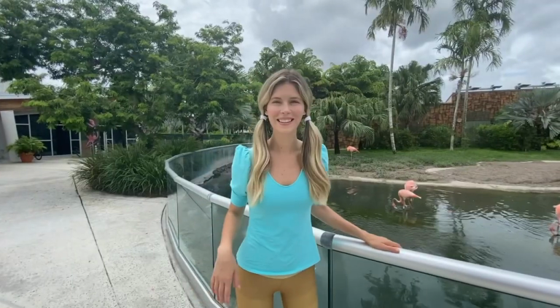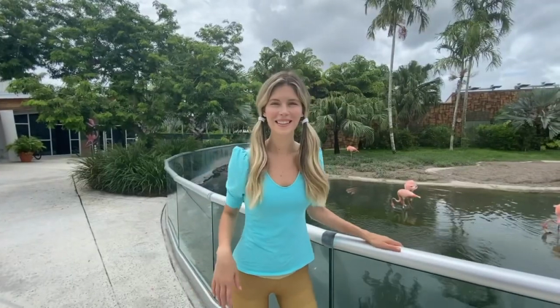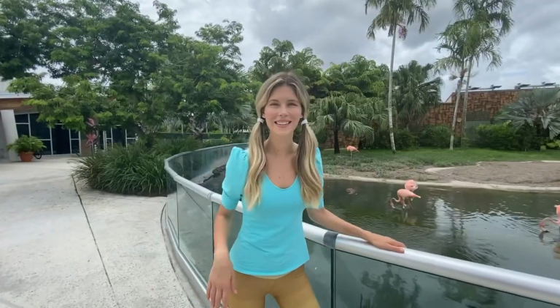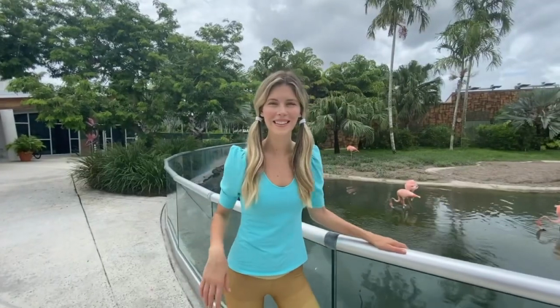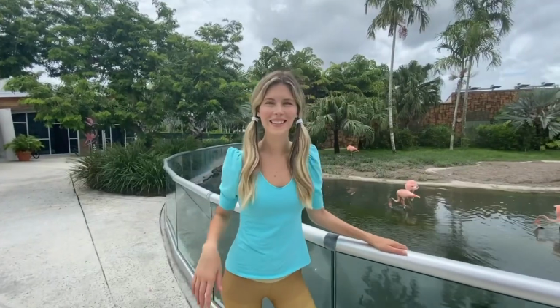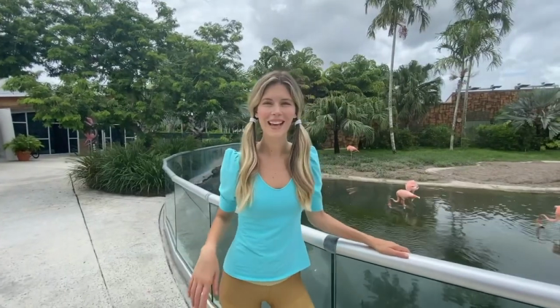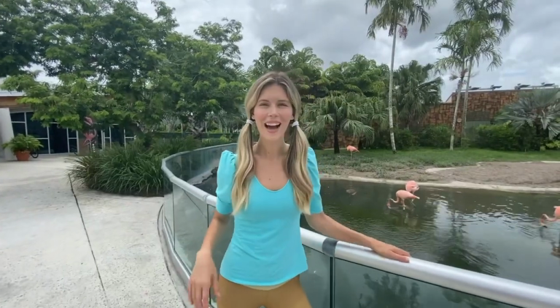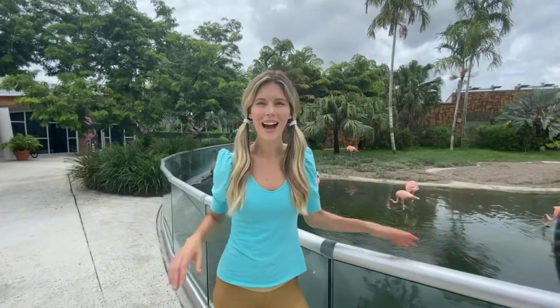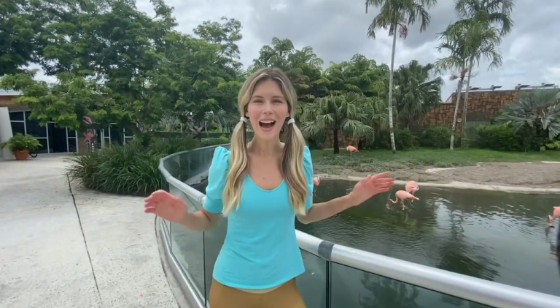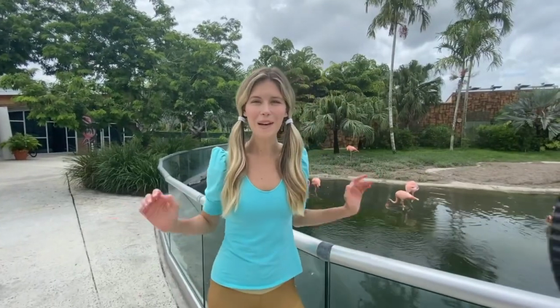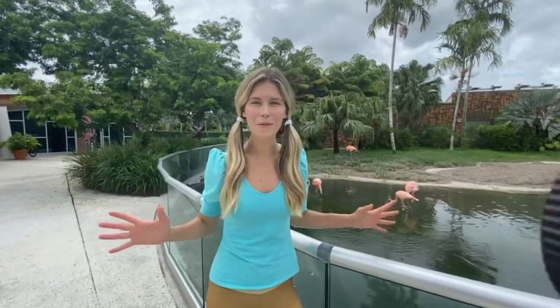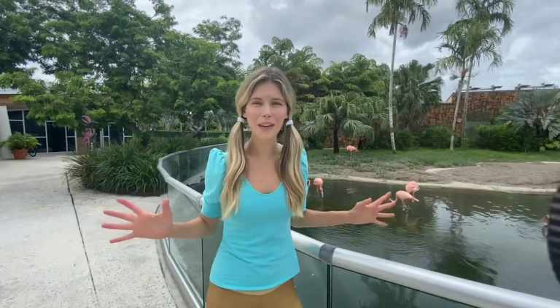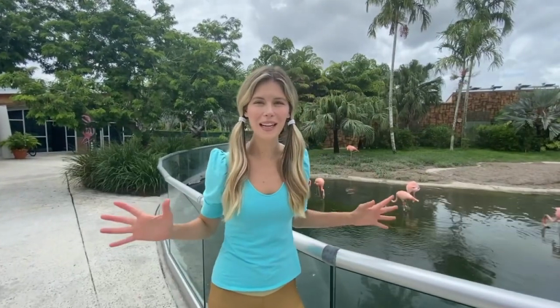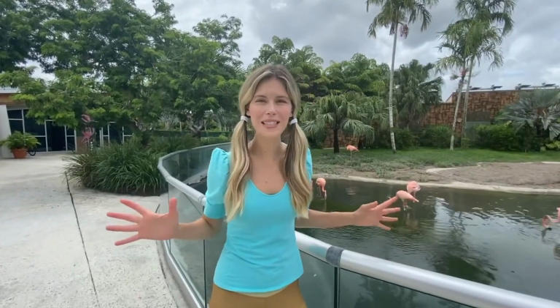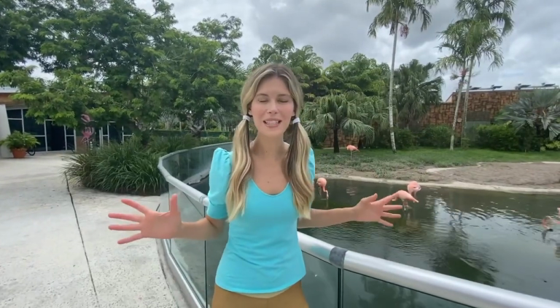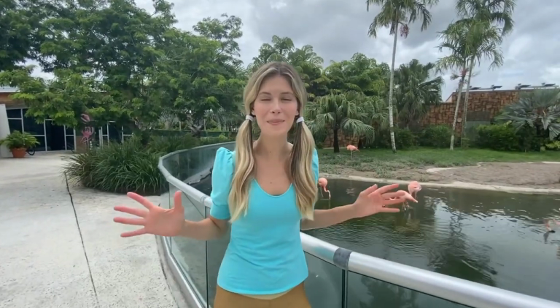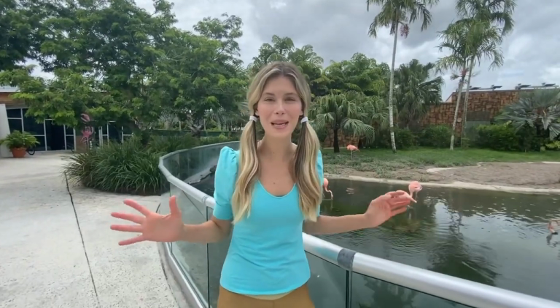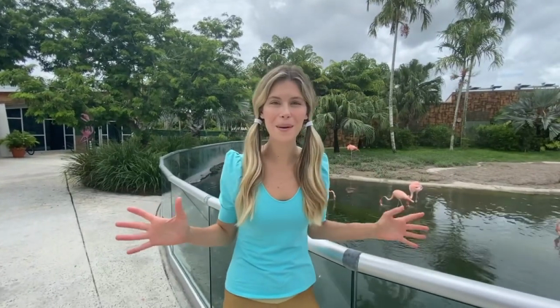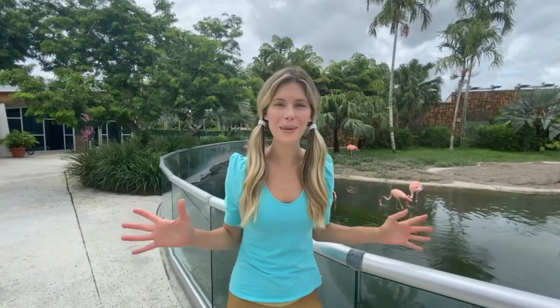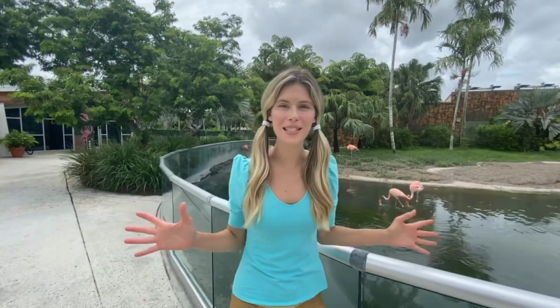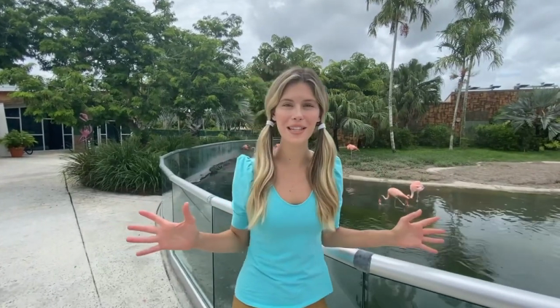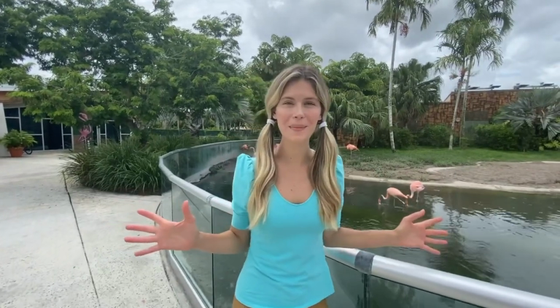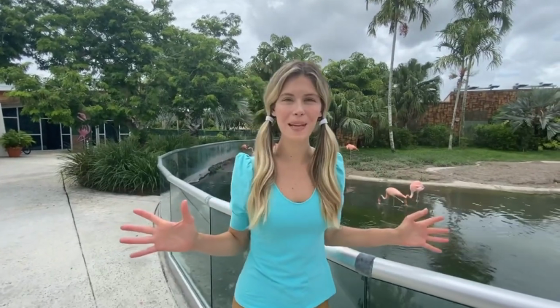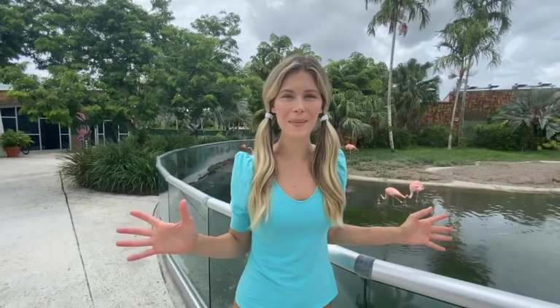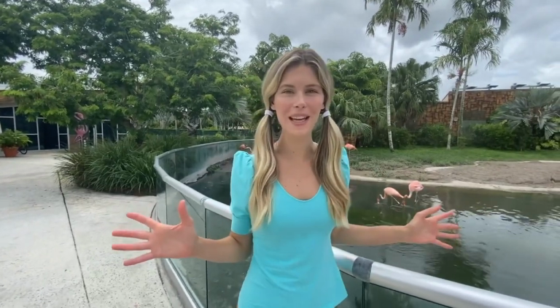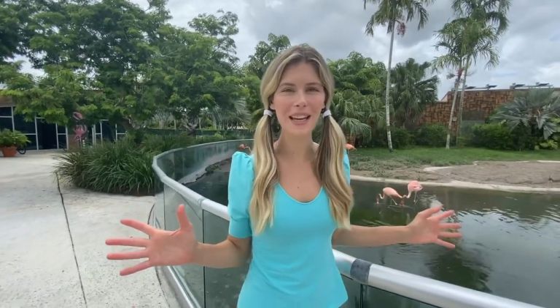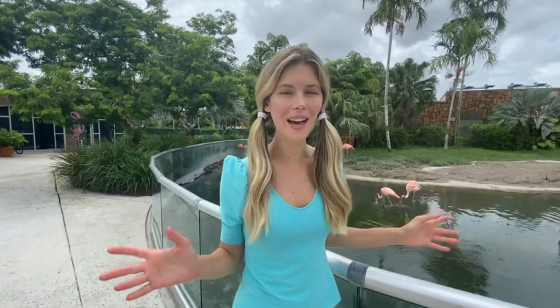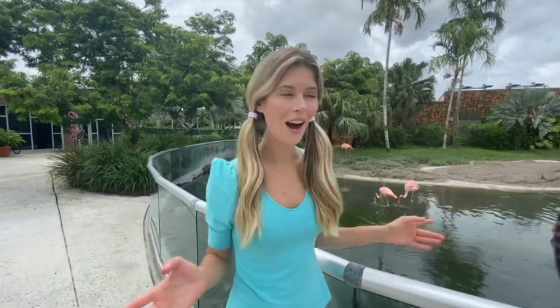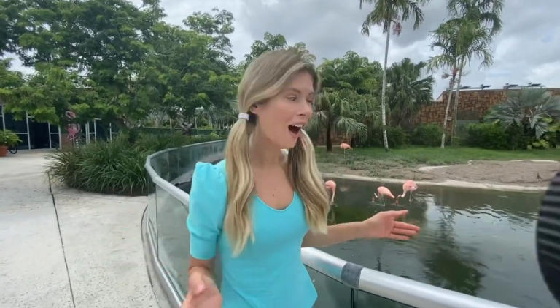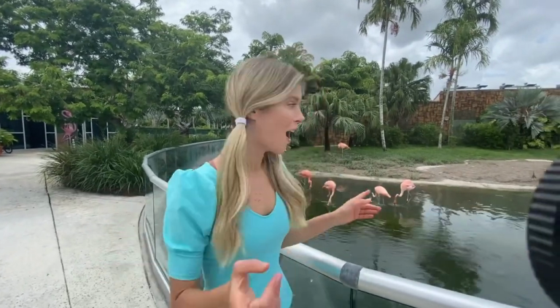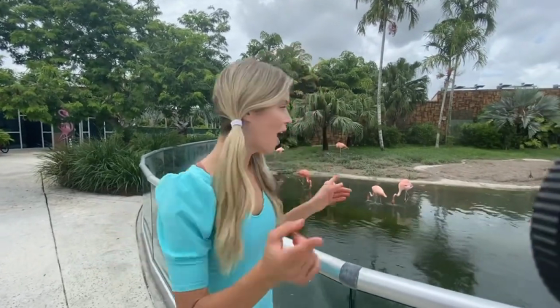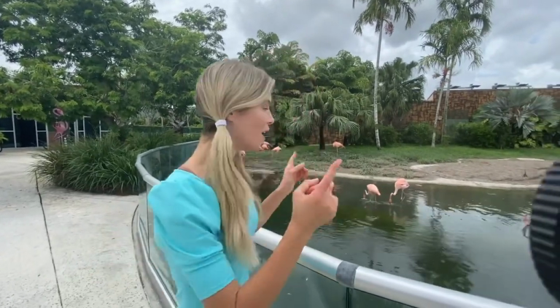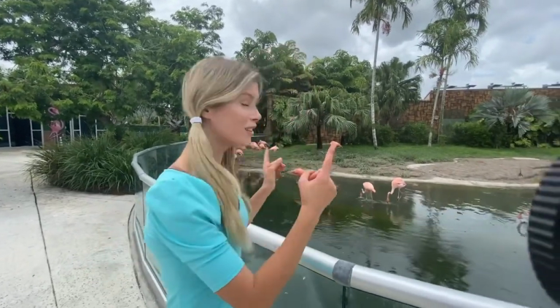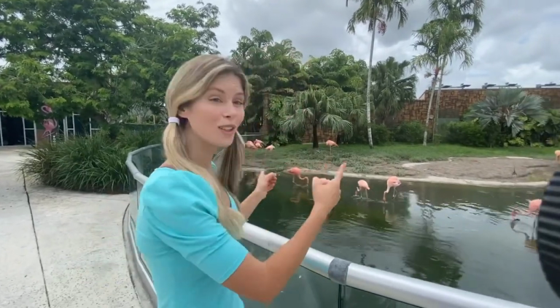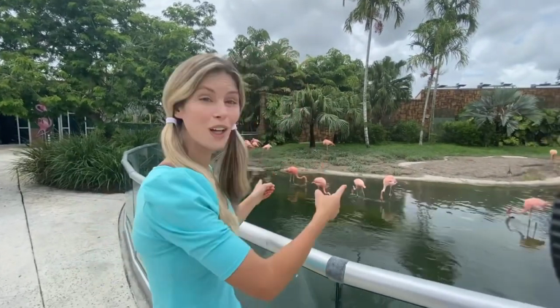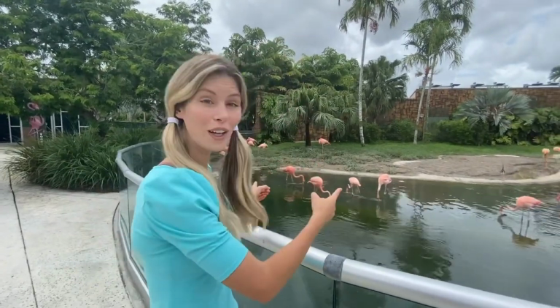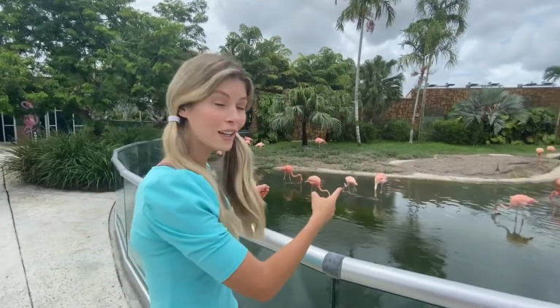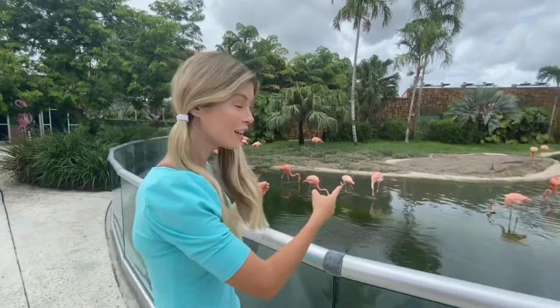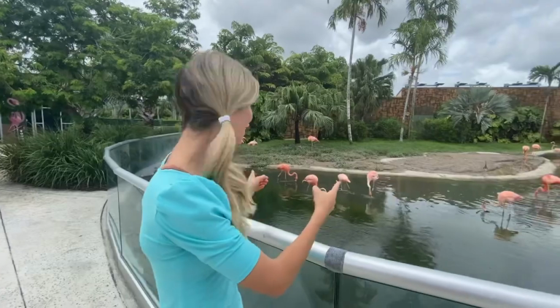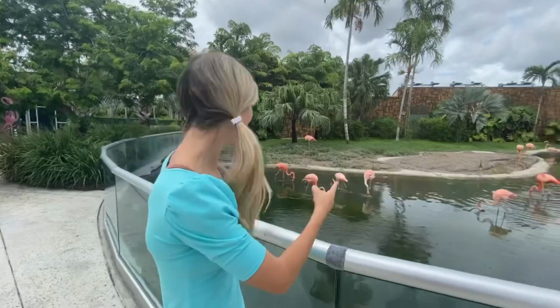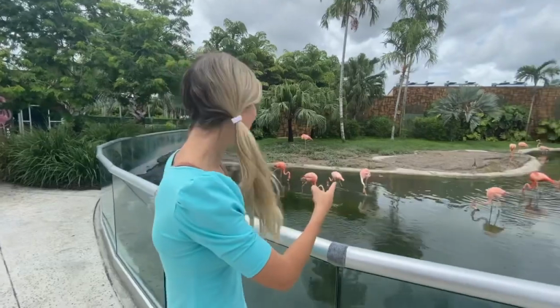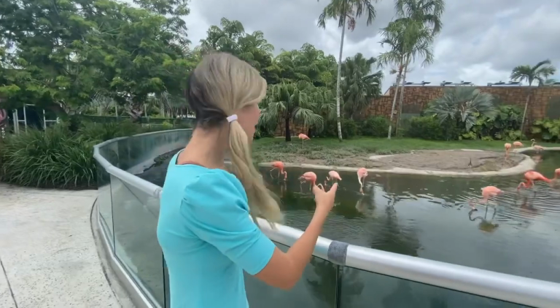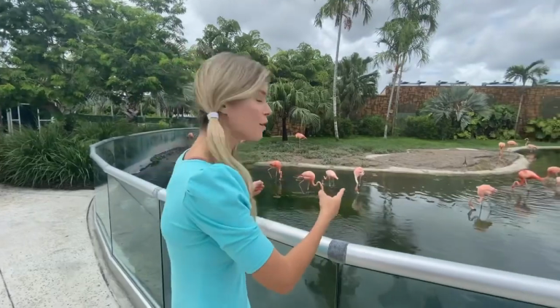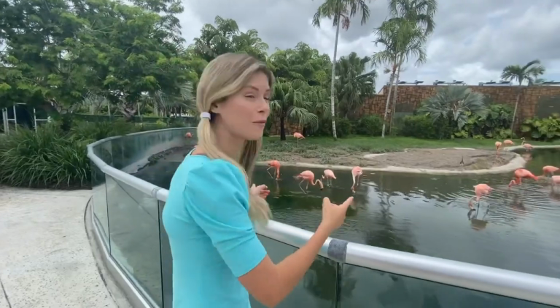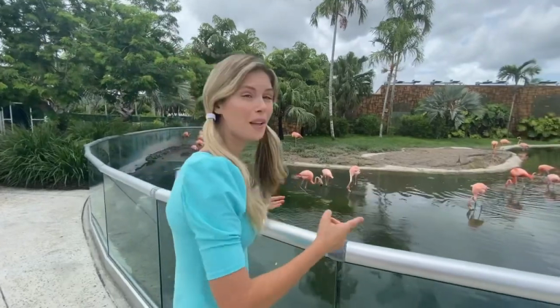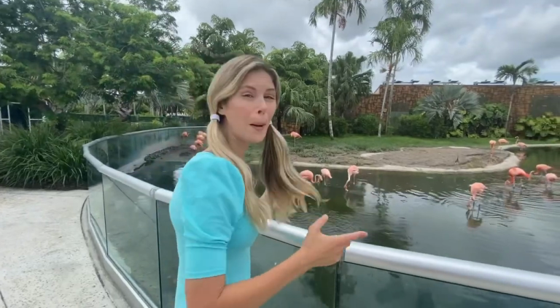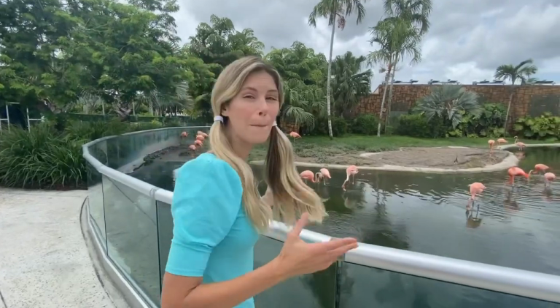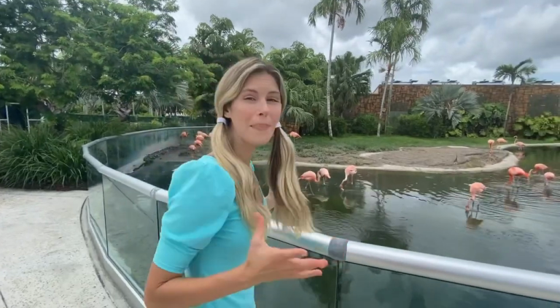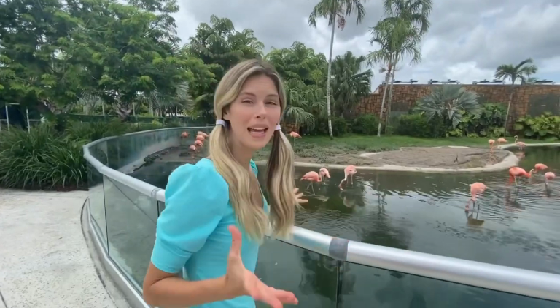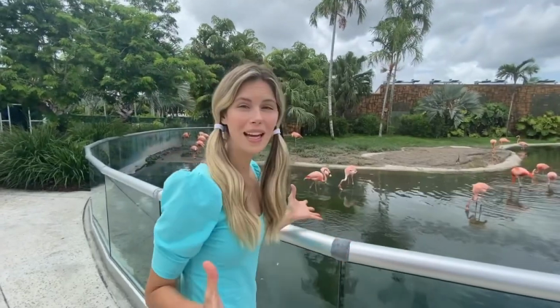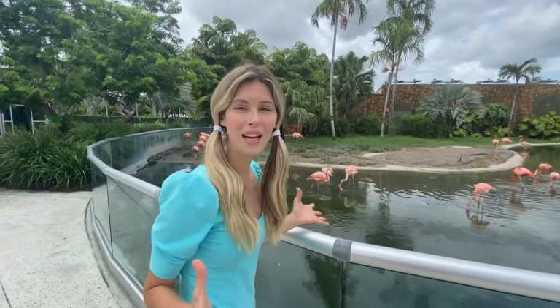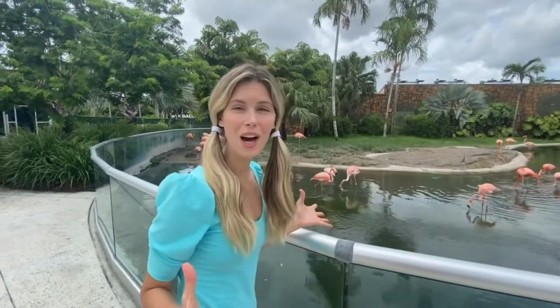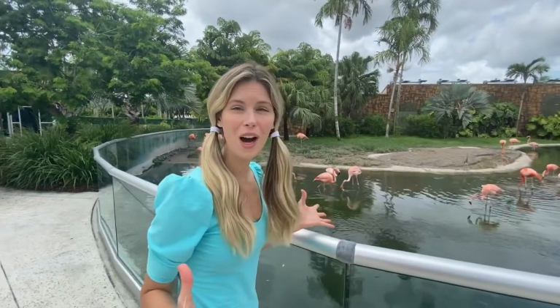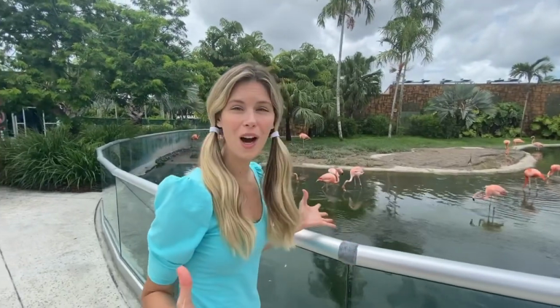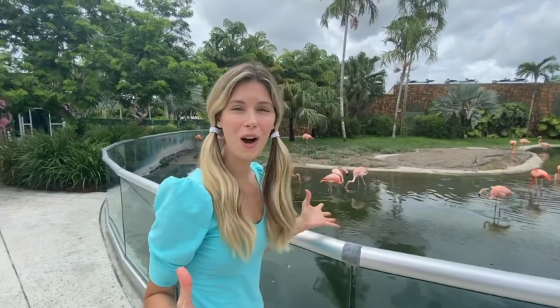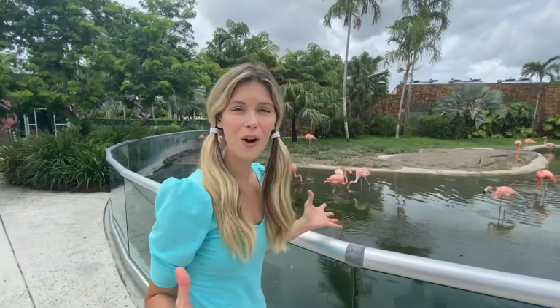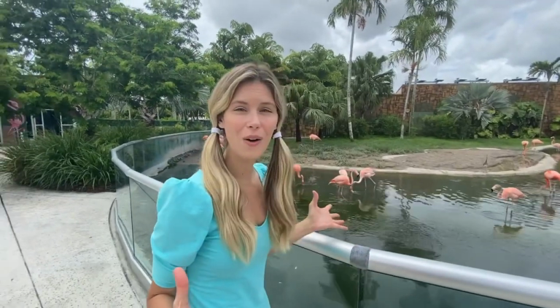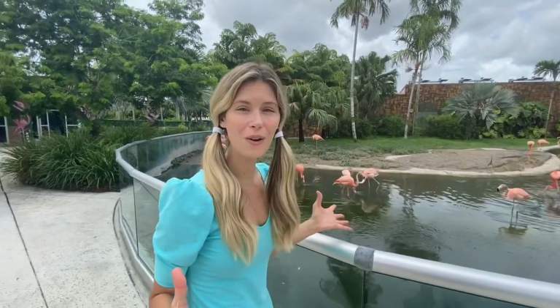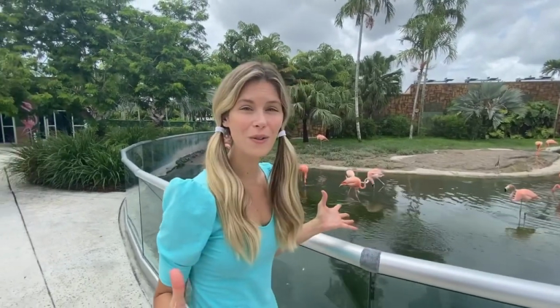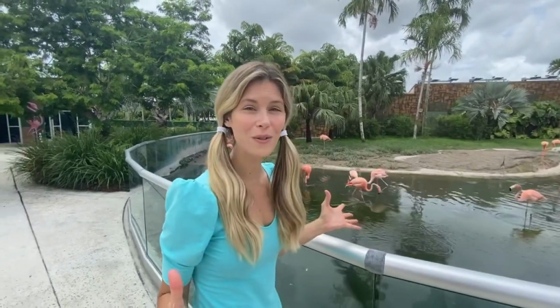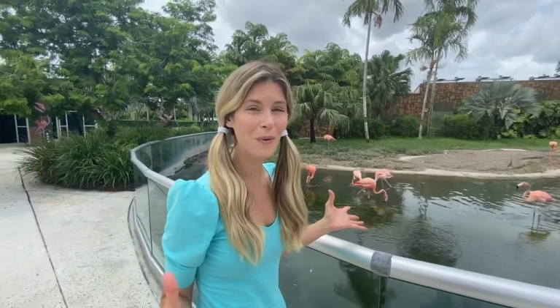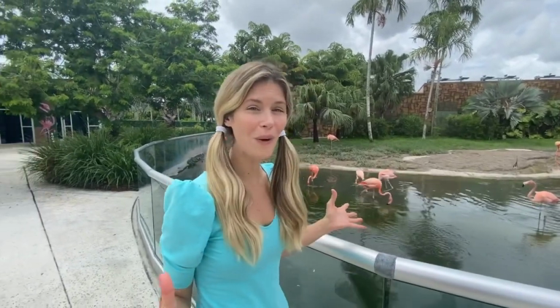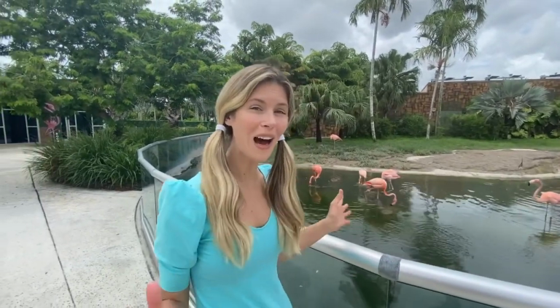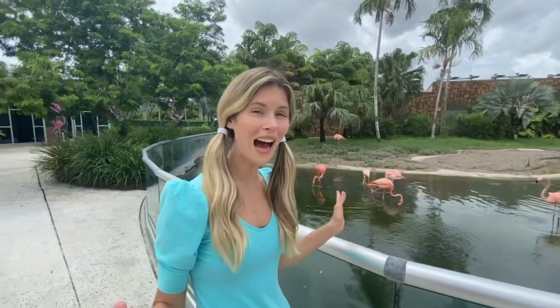Hi friends, it's me, Mystic Mimi. Look — the flamingos! Wow!